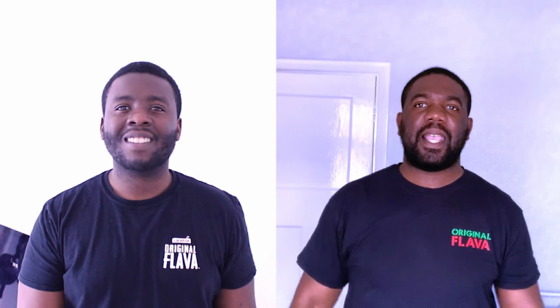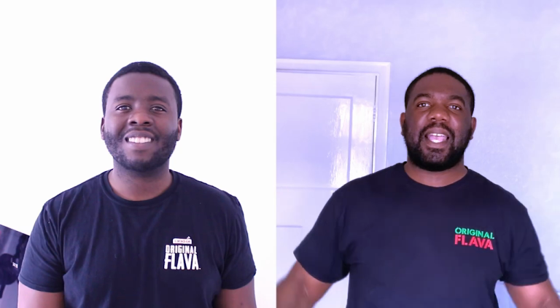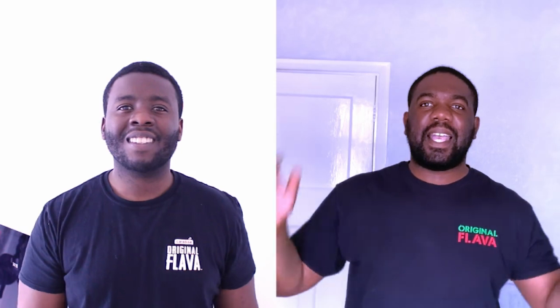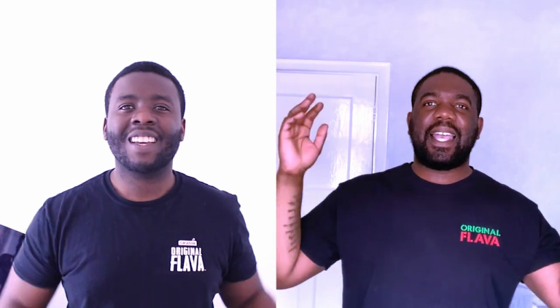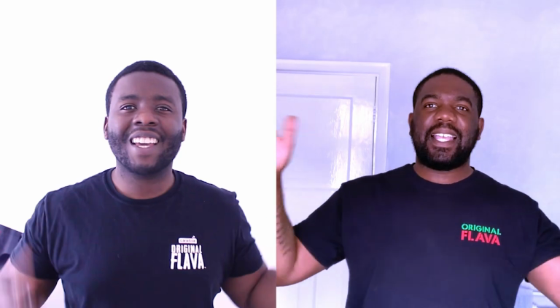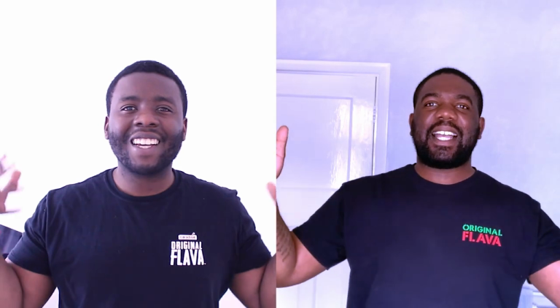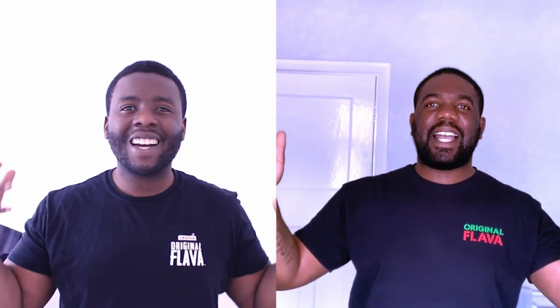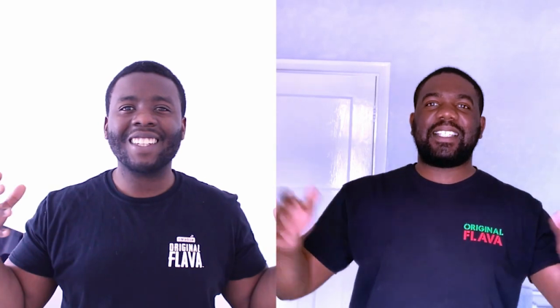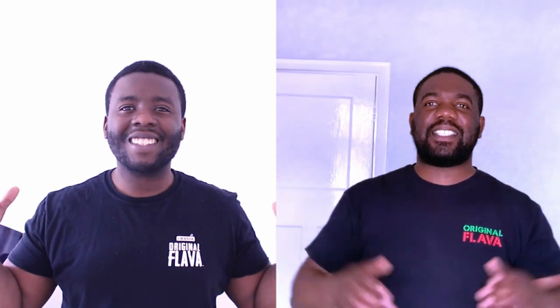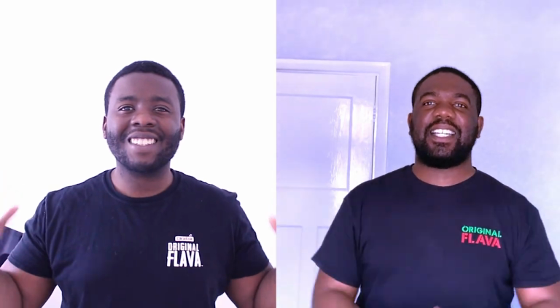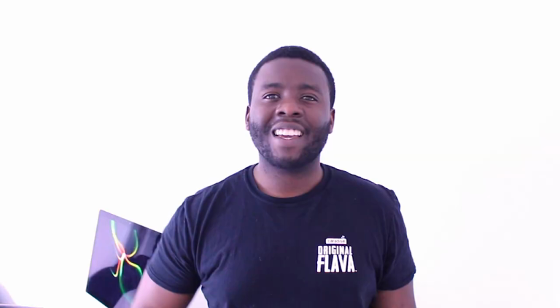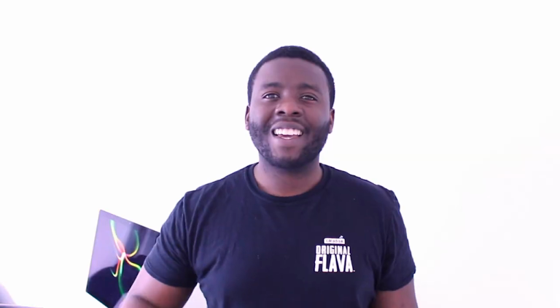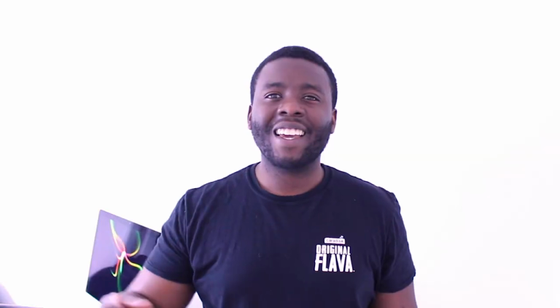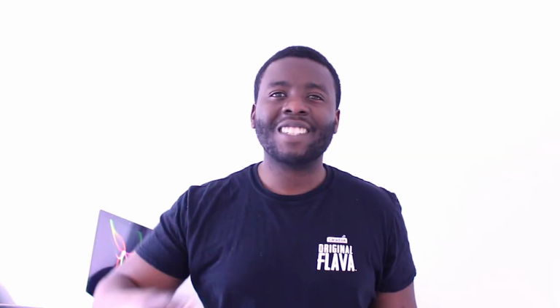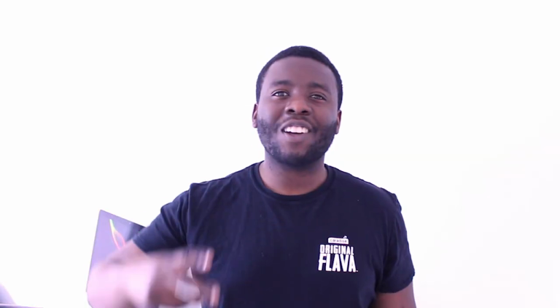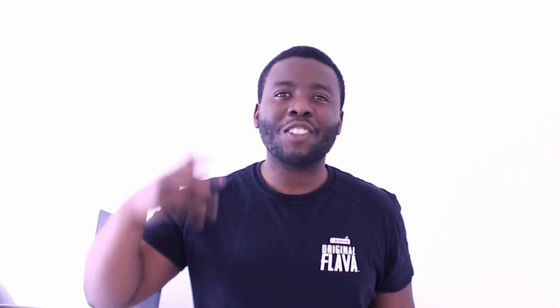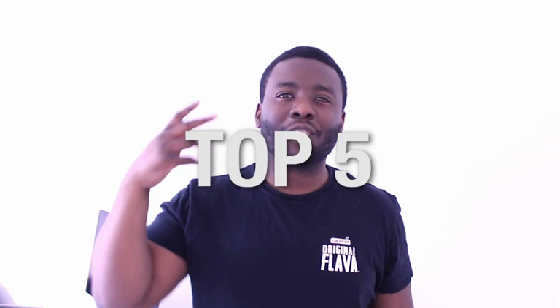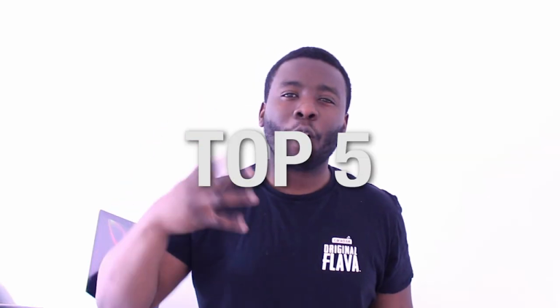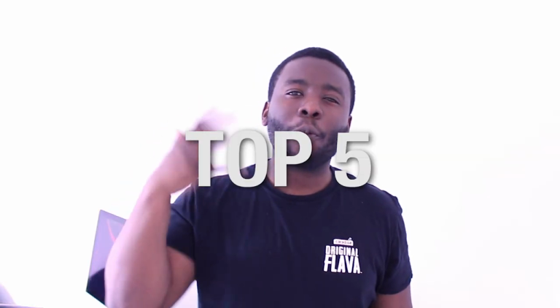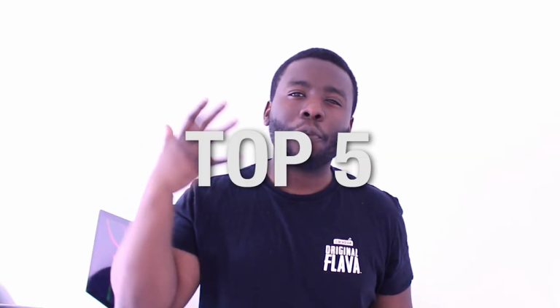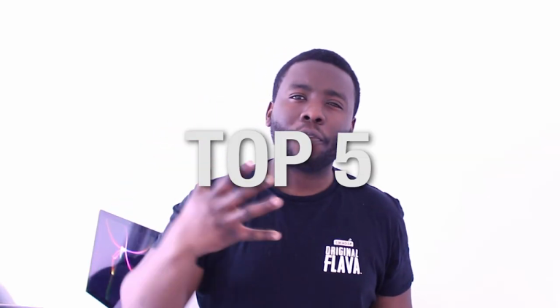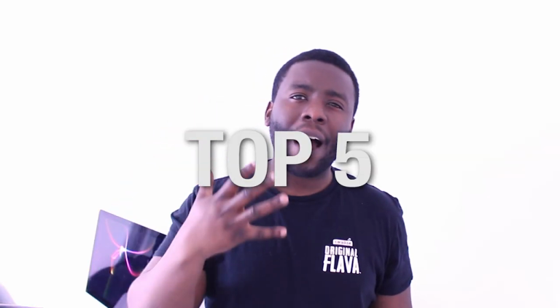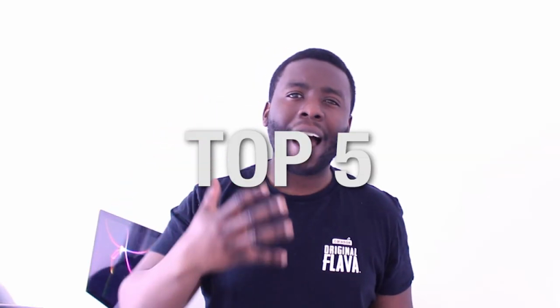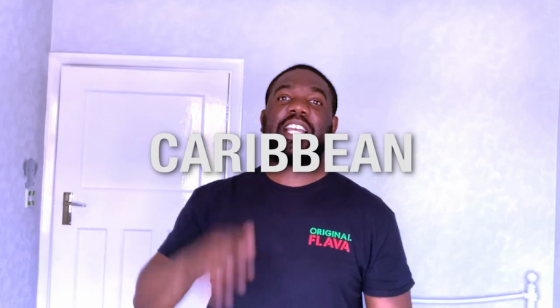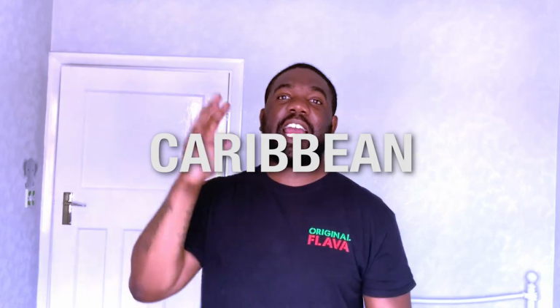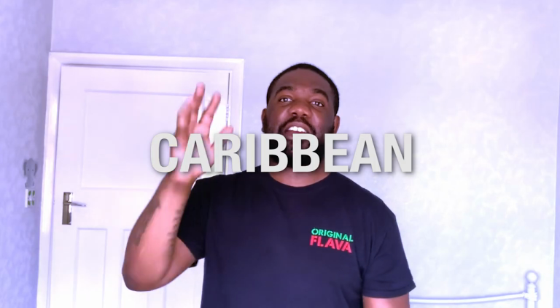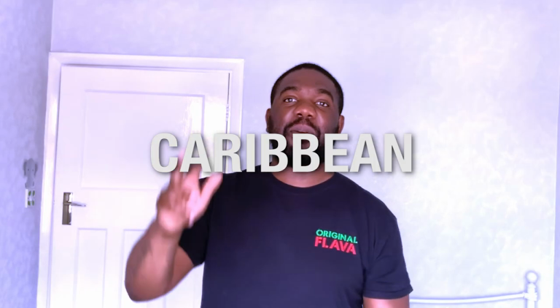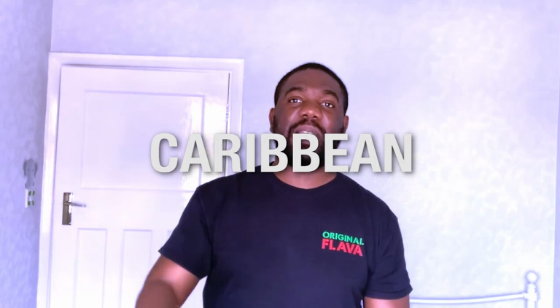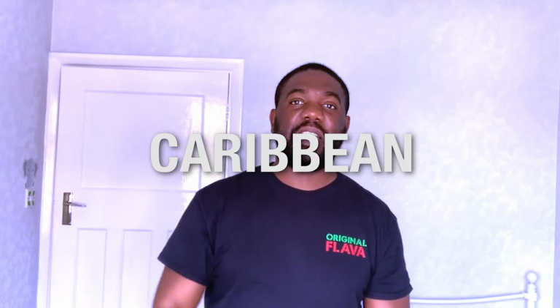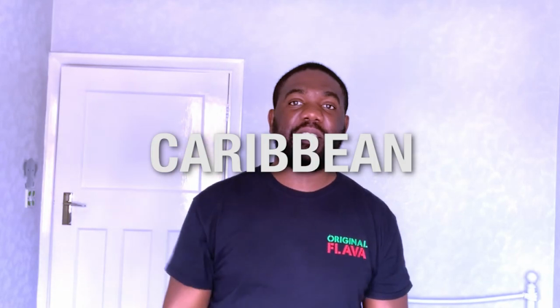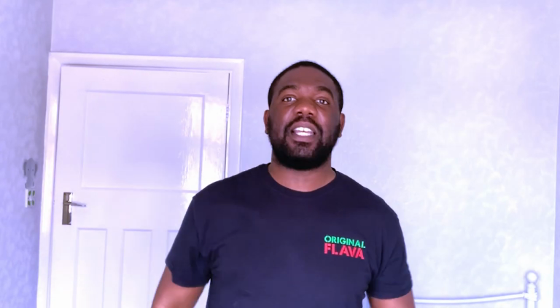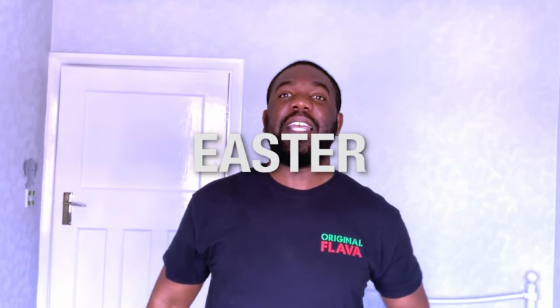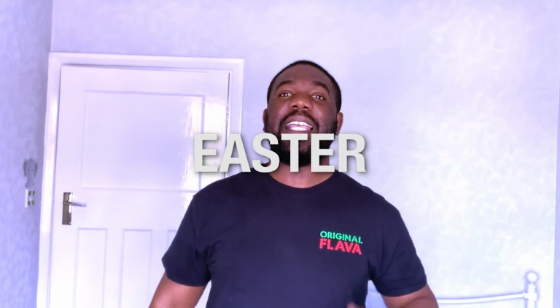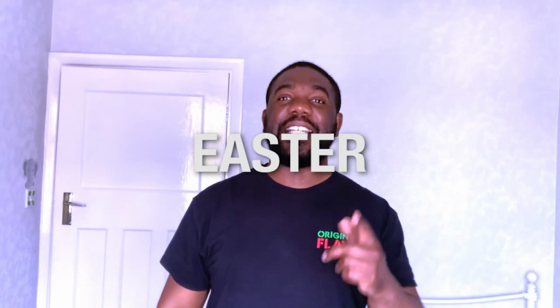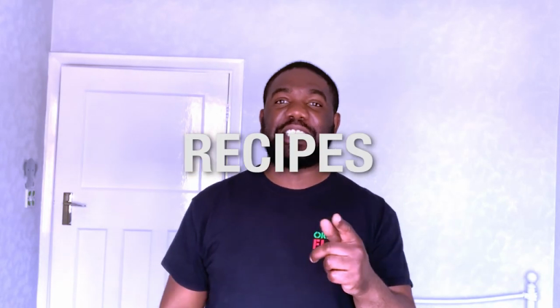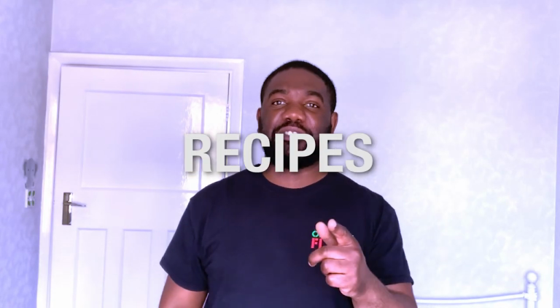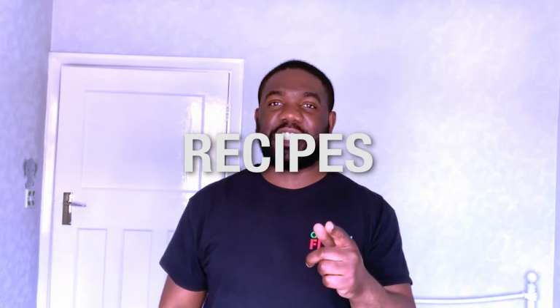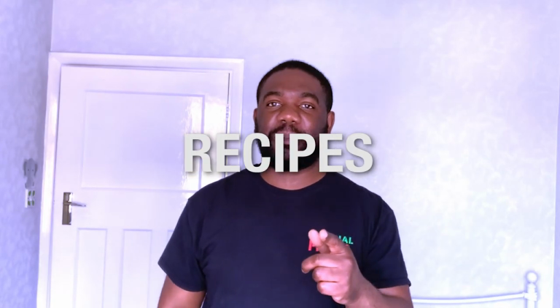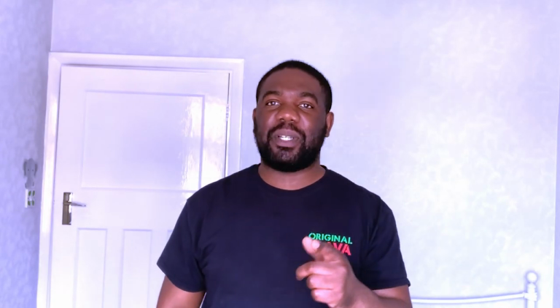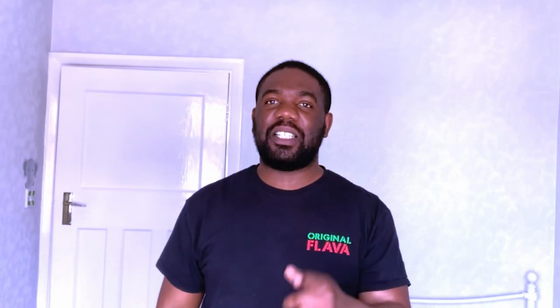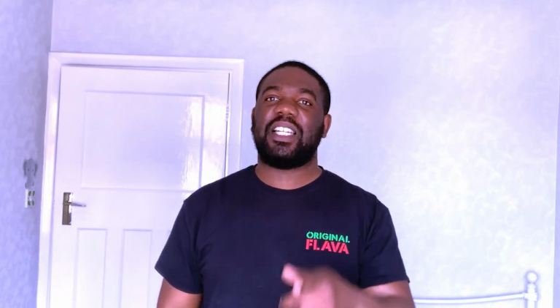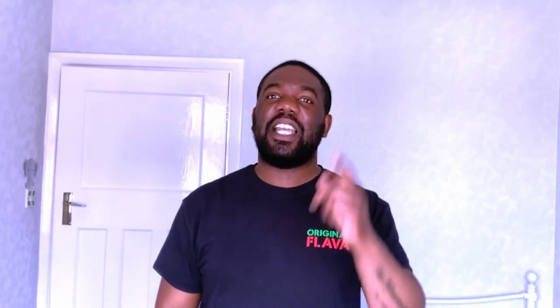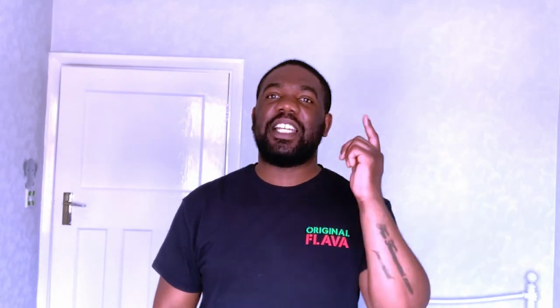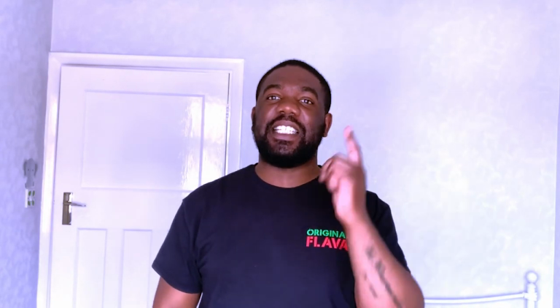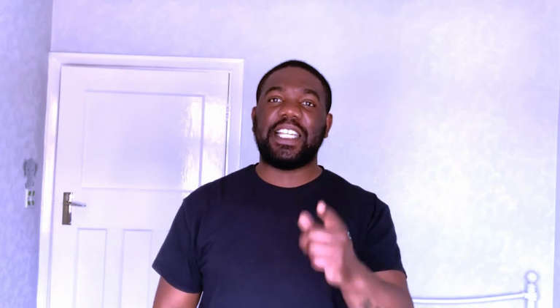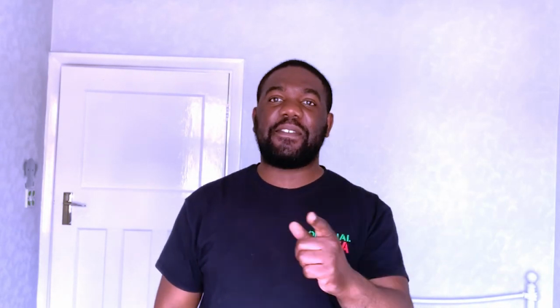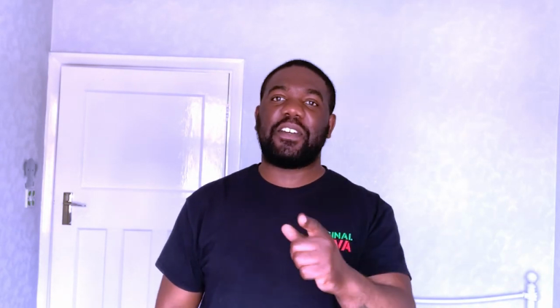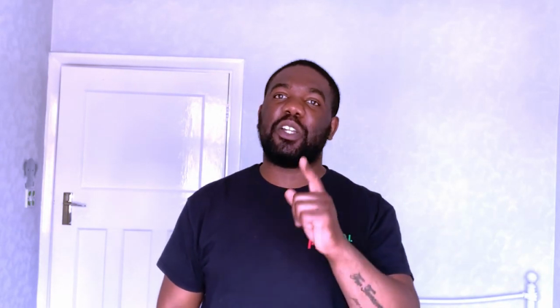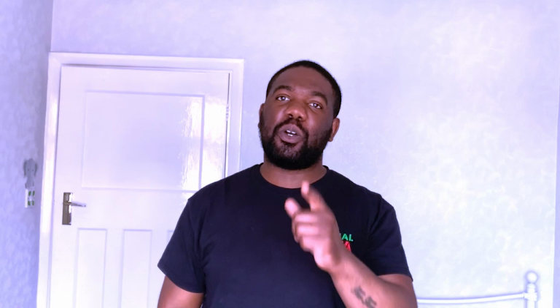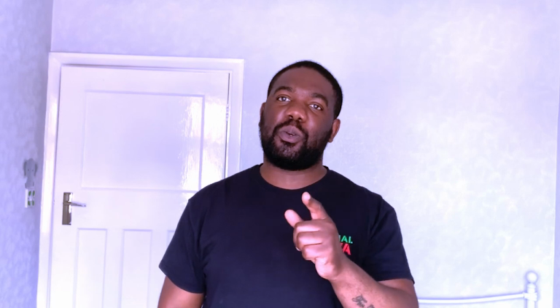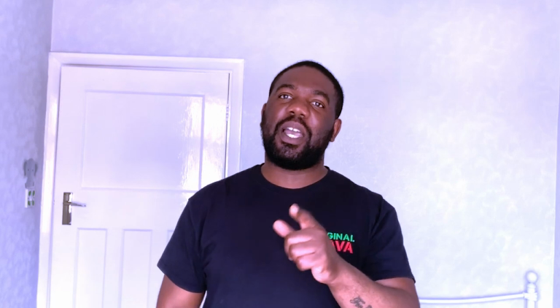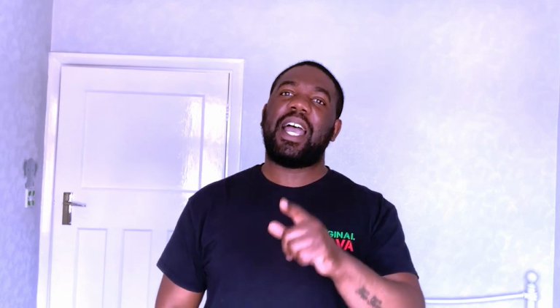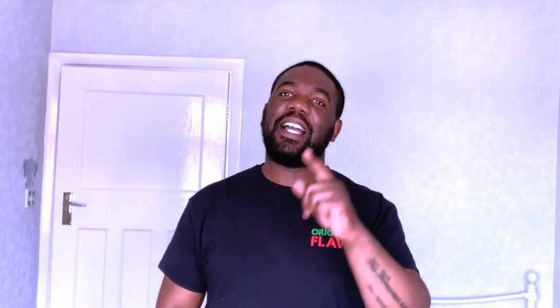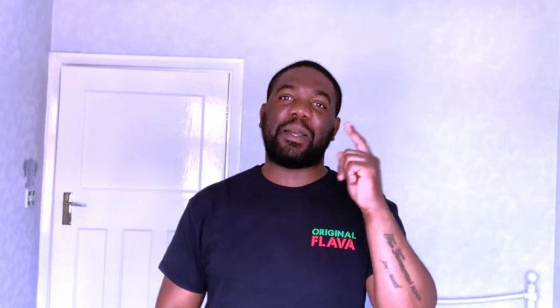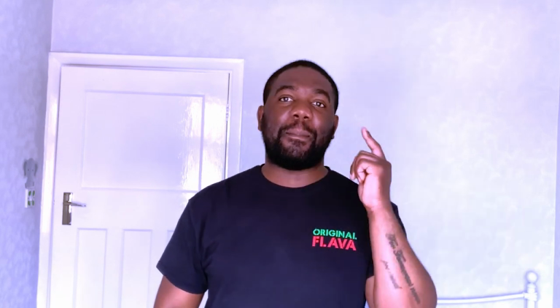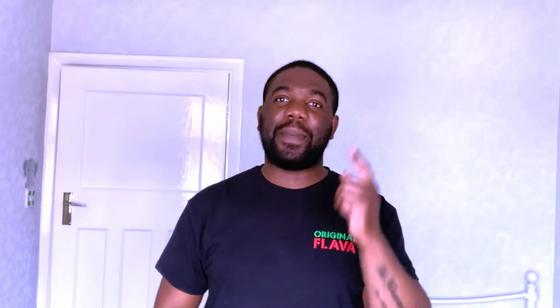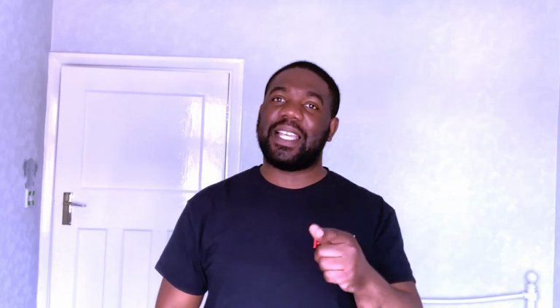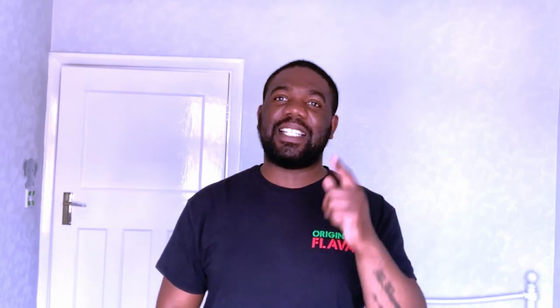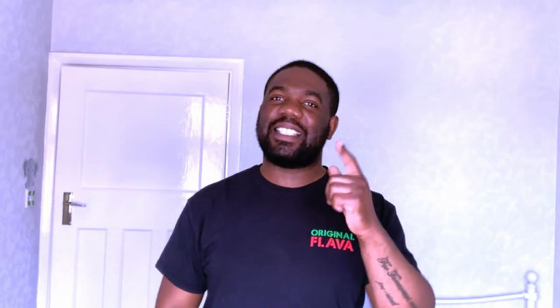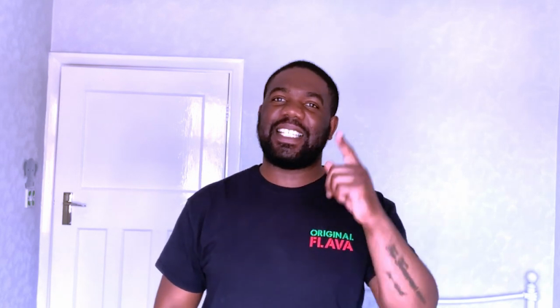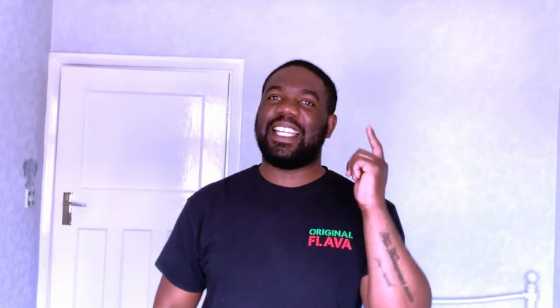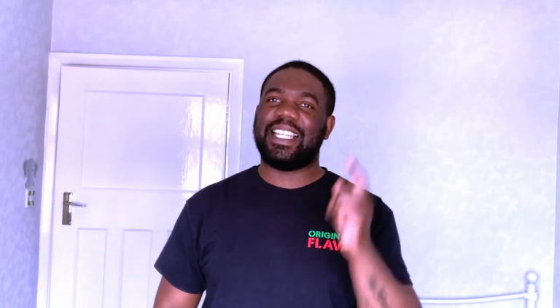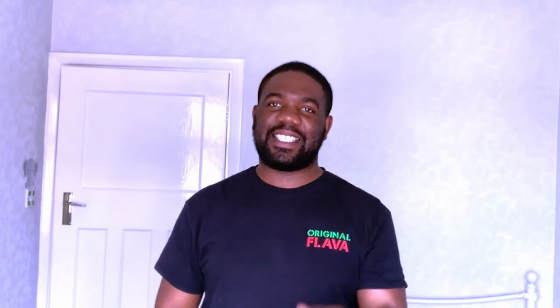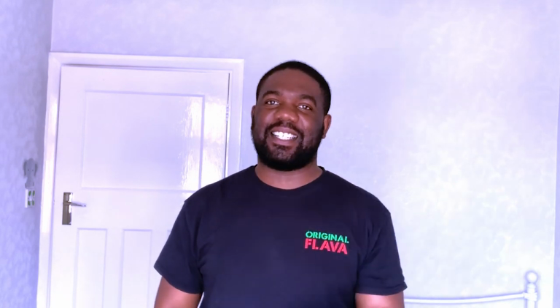Hey guys, here are our top five Caribbean Easter recipes that you need to make this Easter.